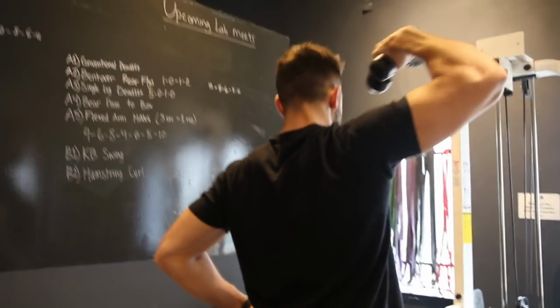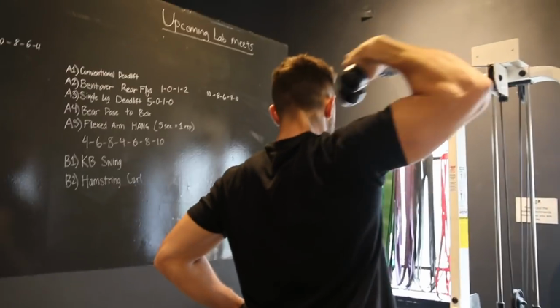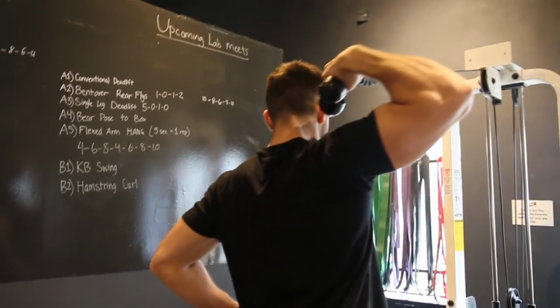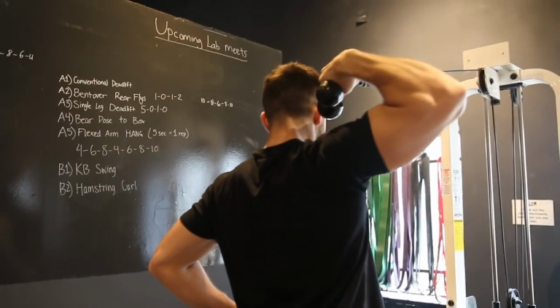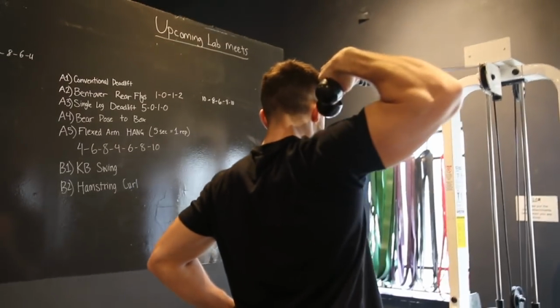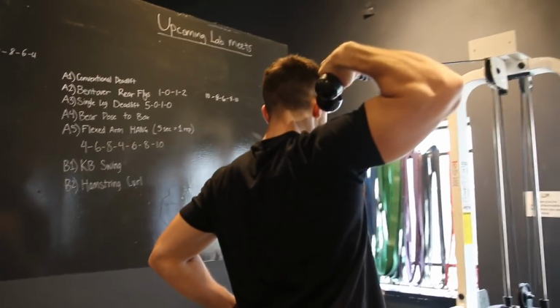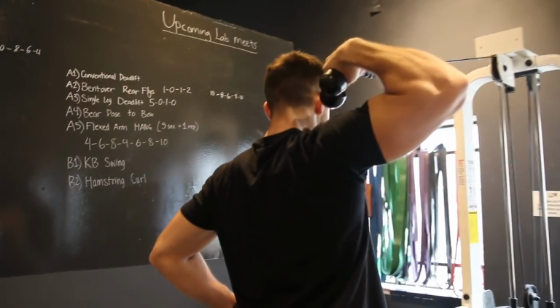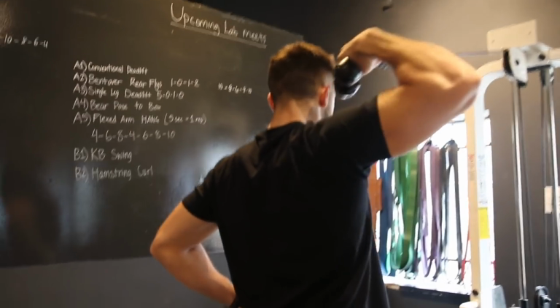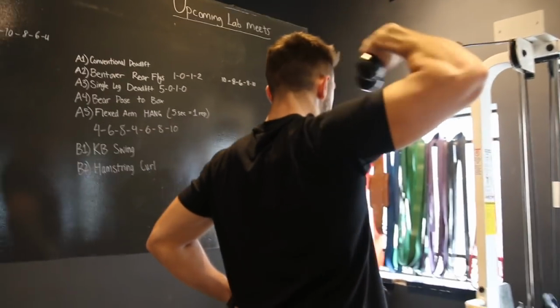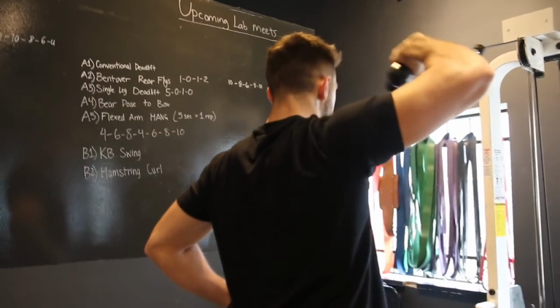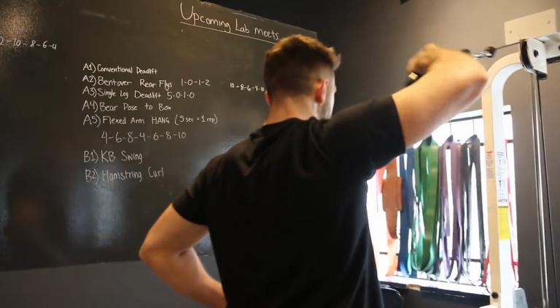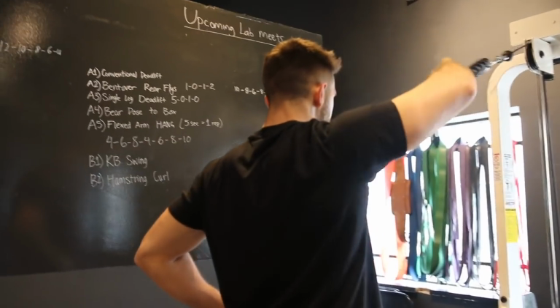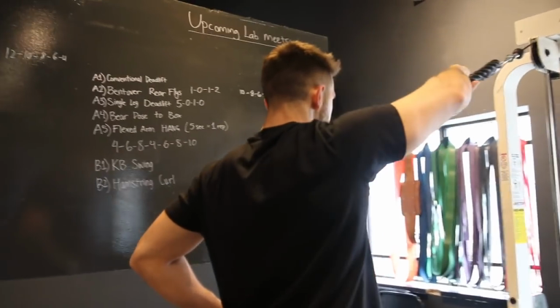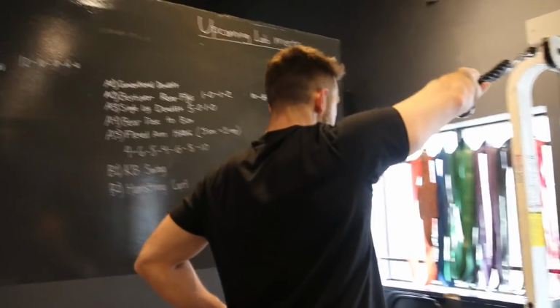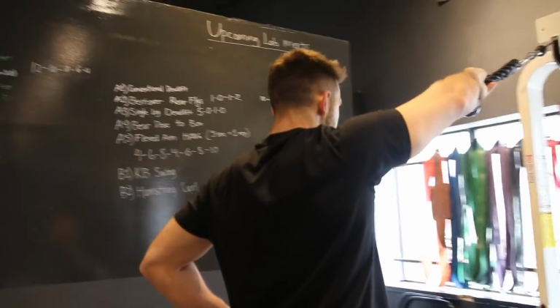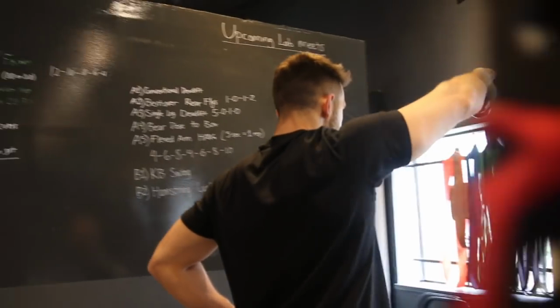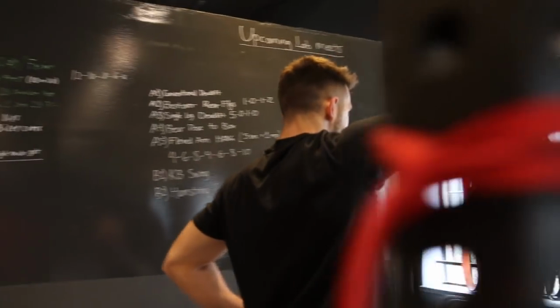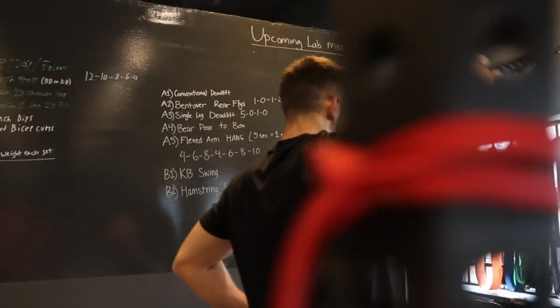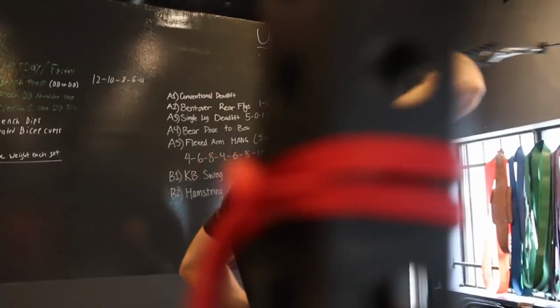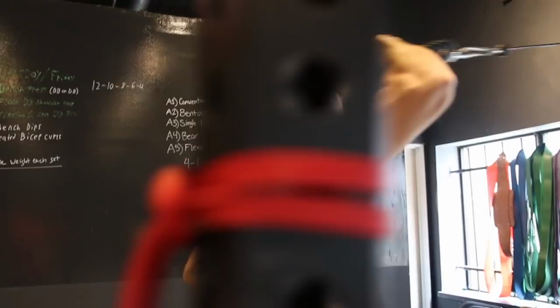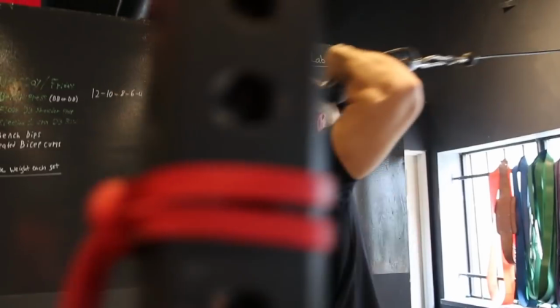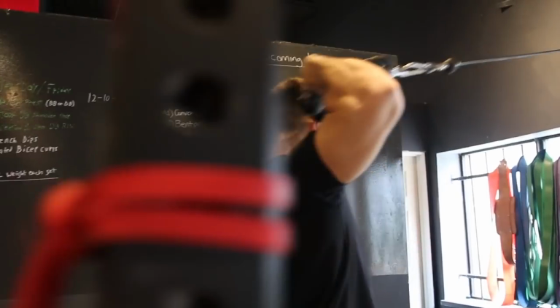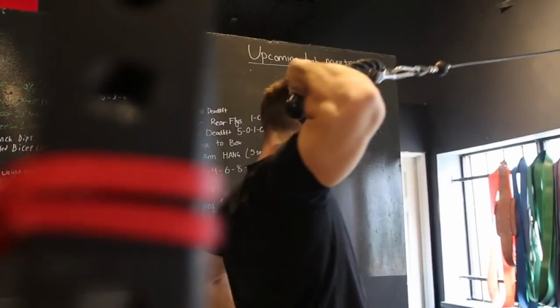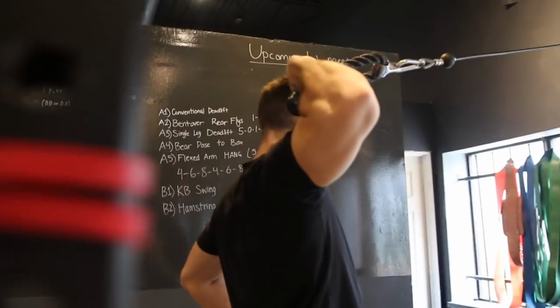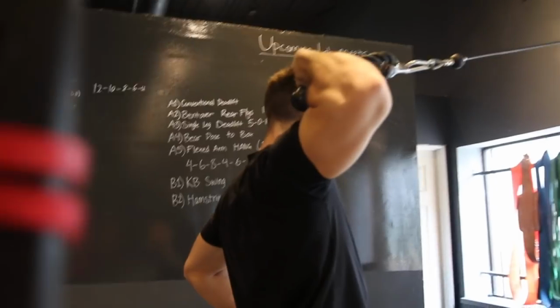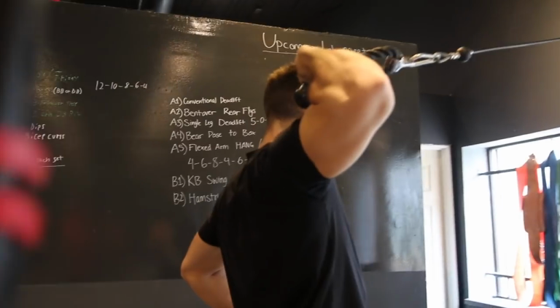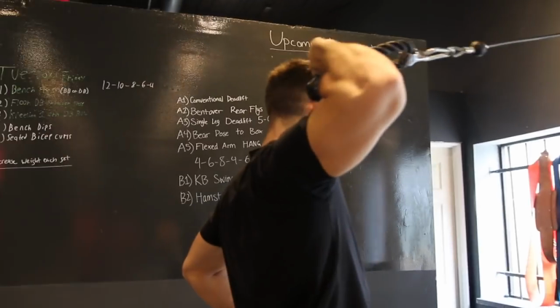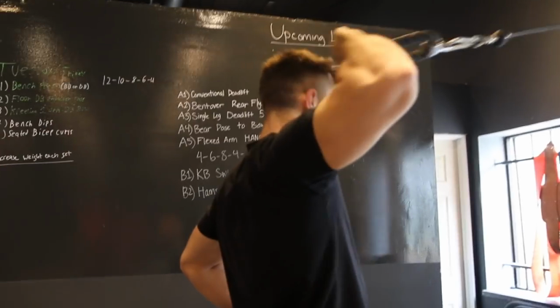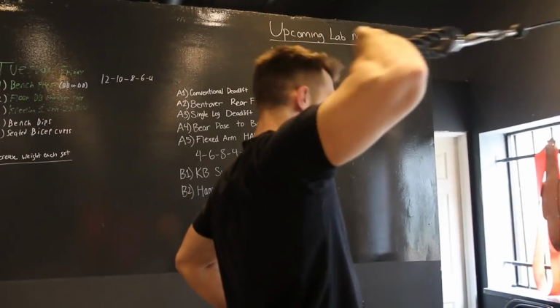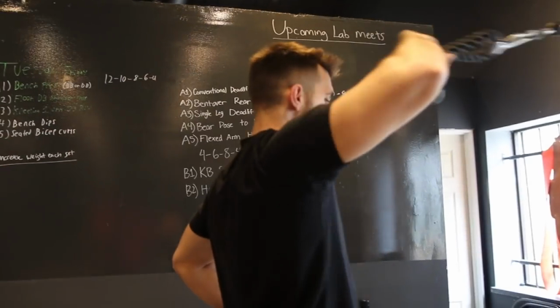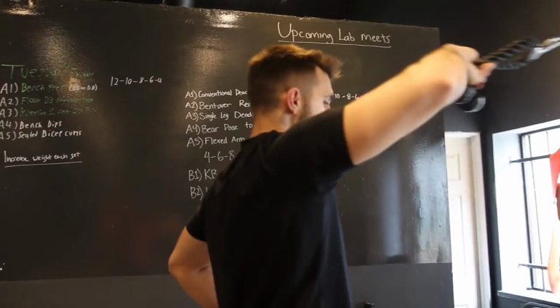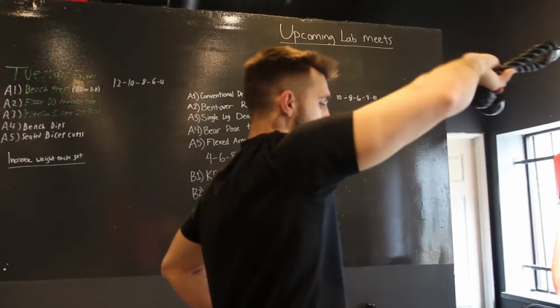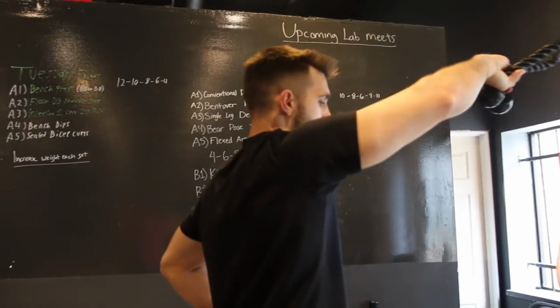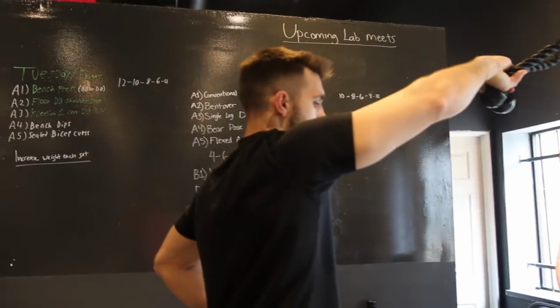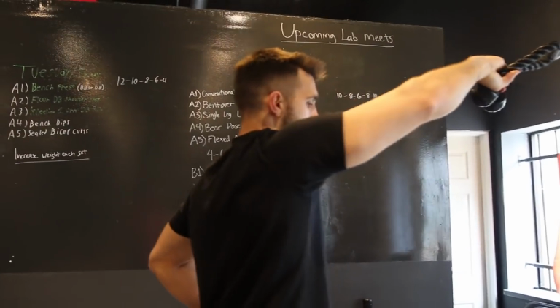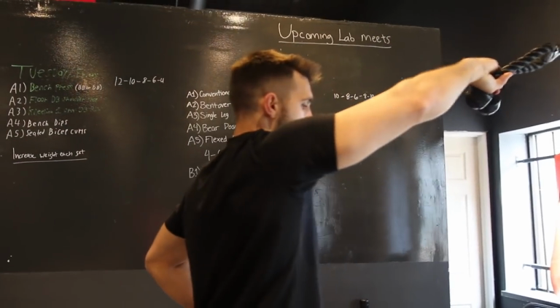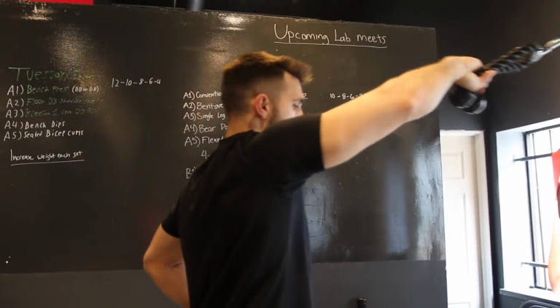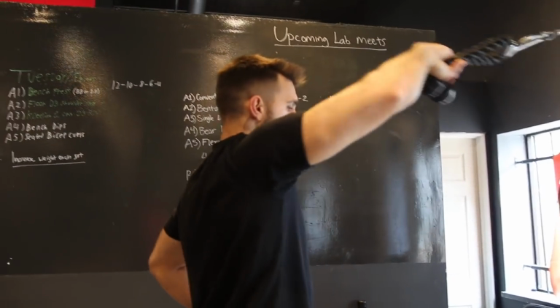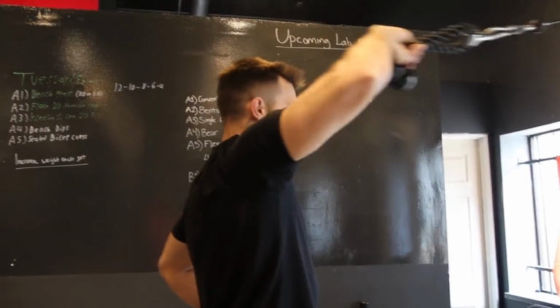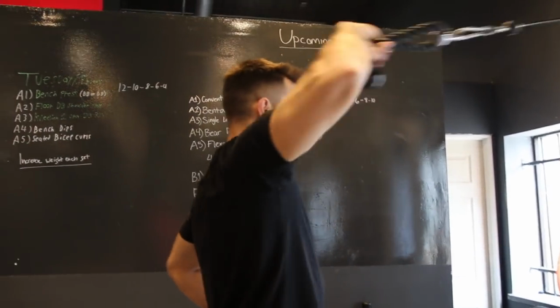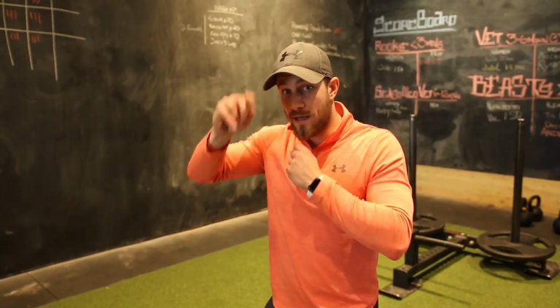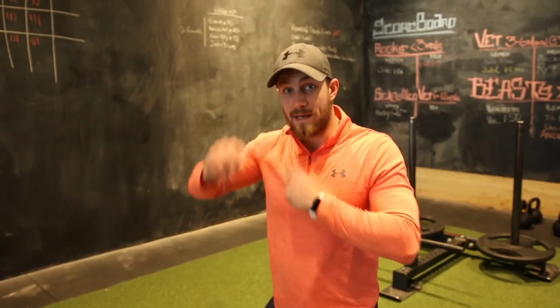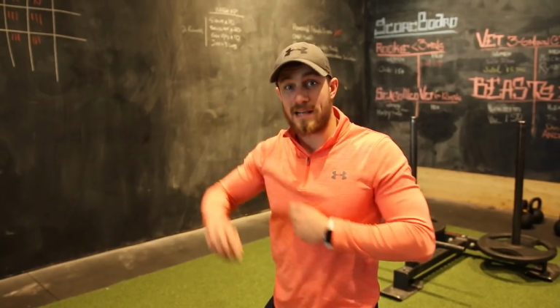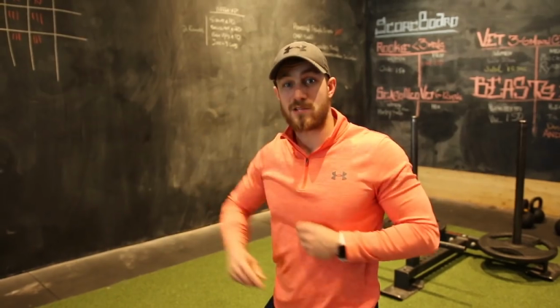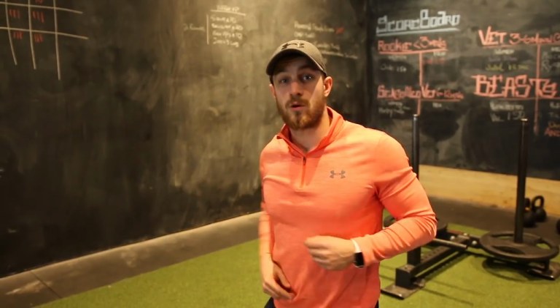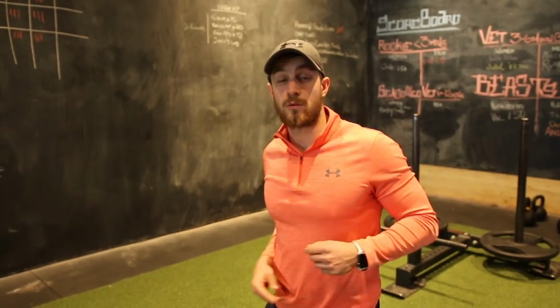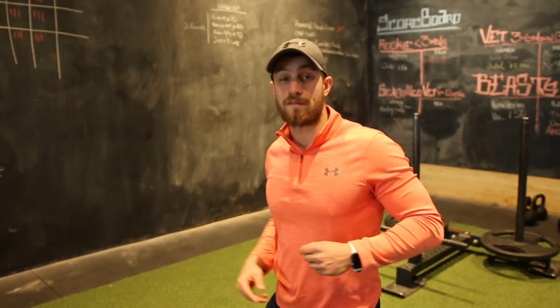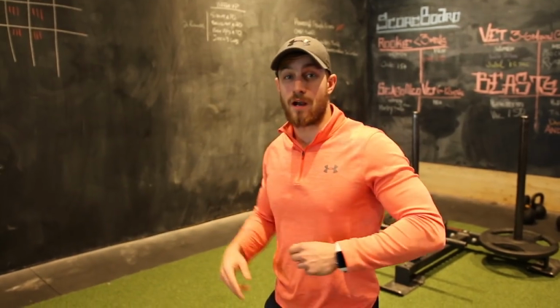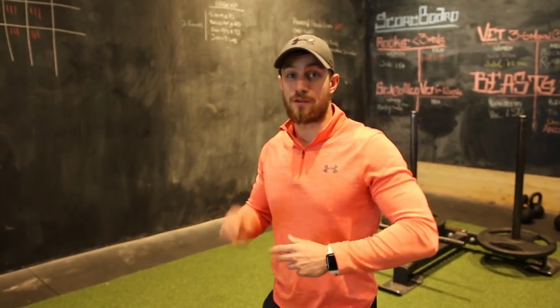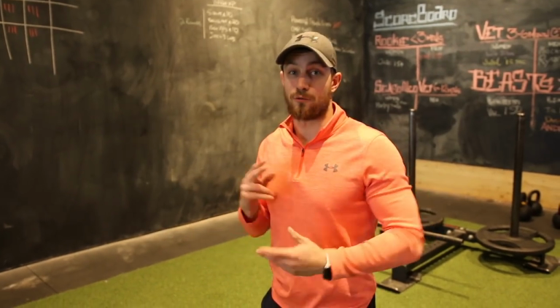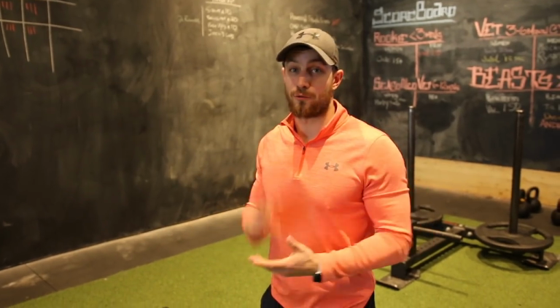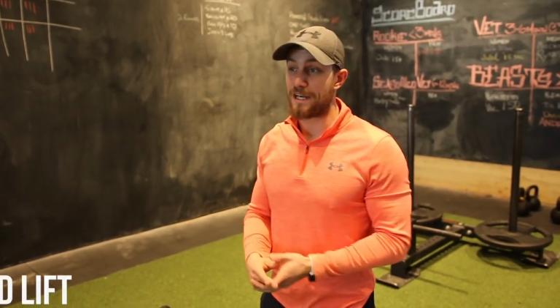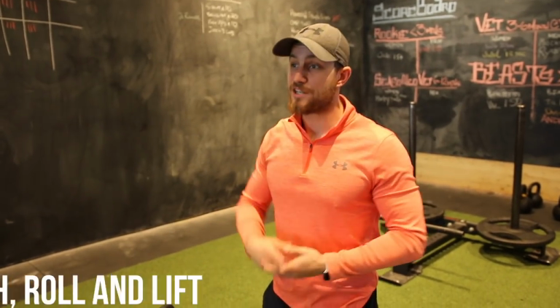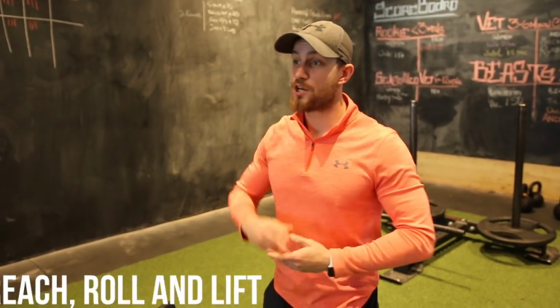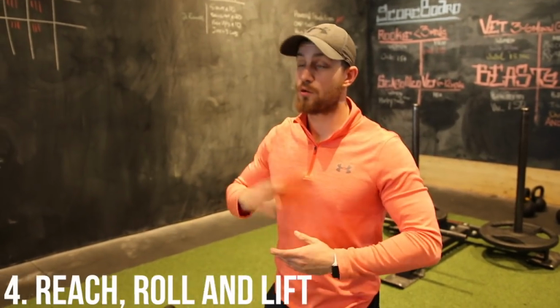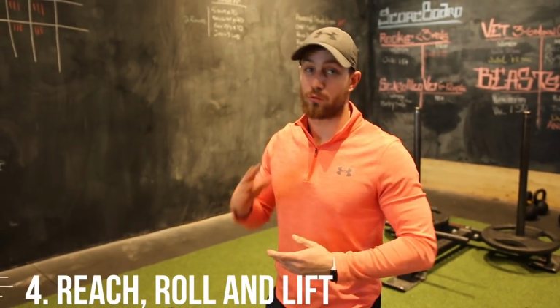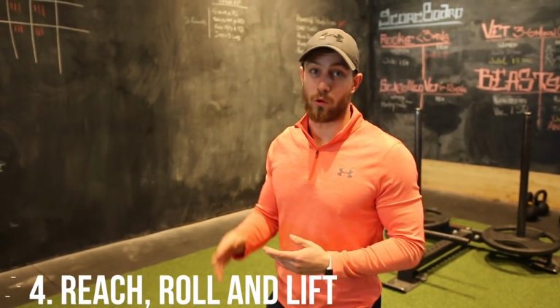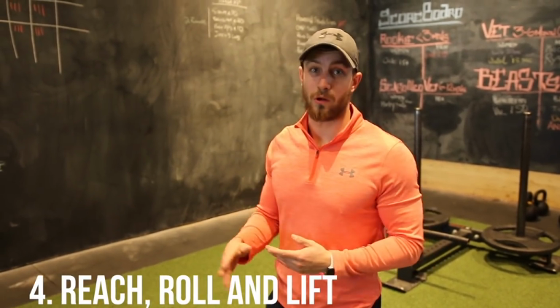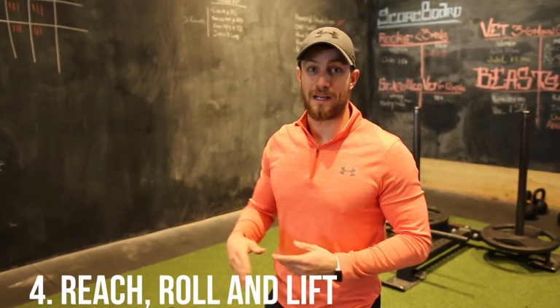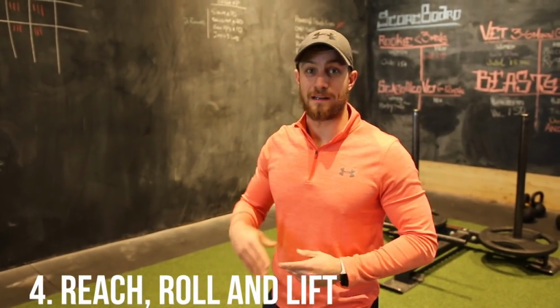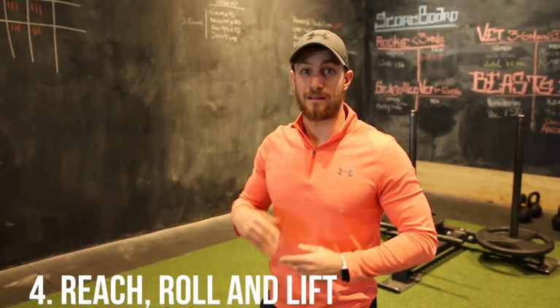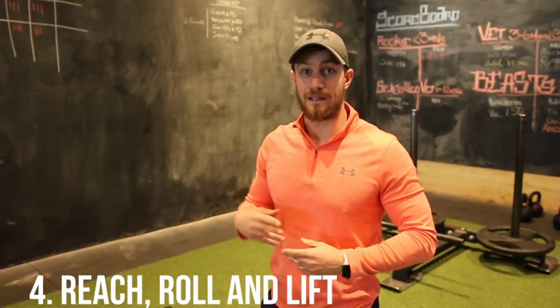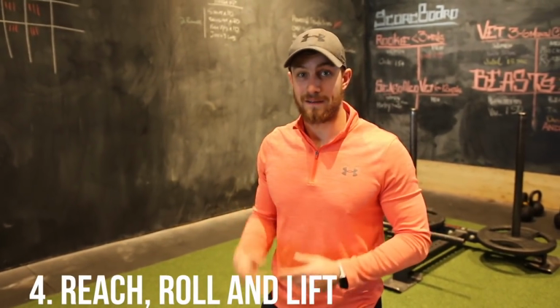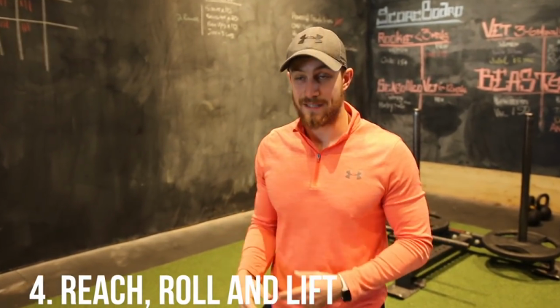You can also do the bilateral face pull, which is fantastic especially as a dynamic warm-up. It activates the posterior chain shoulder stabilizers, which are needed to safely press weight horizontally or overhead.